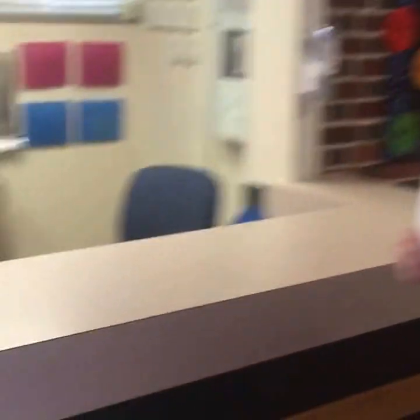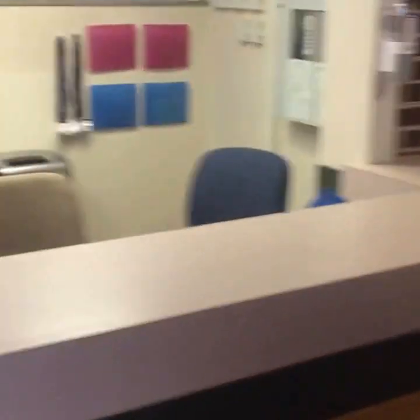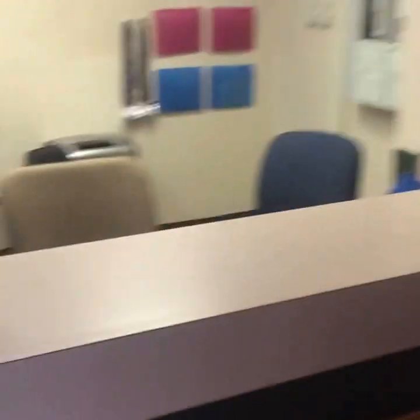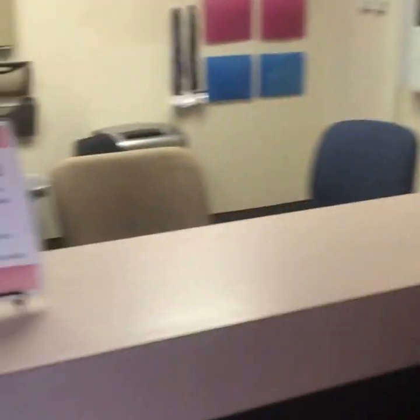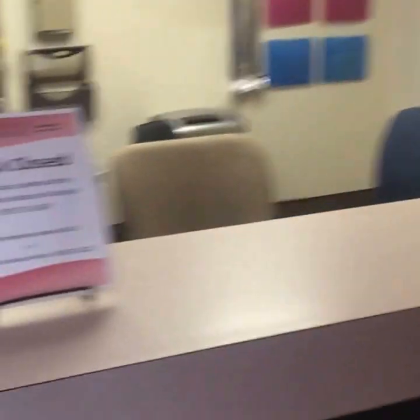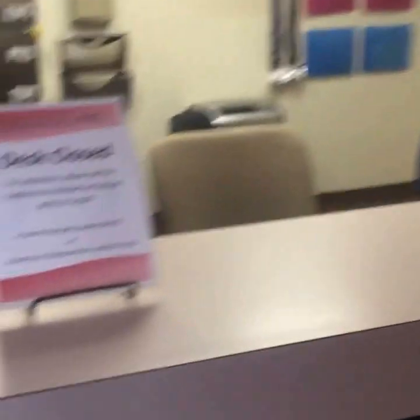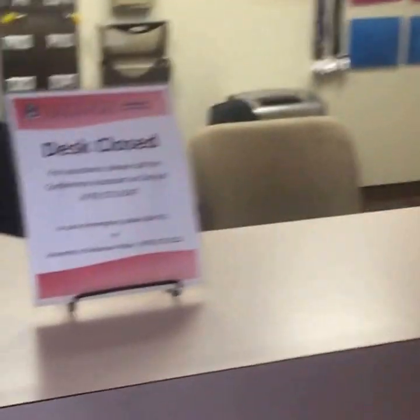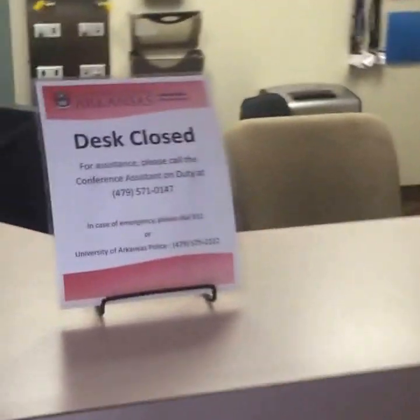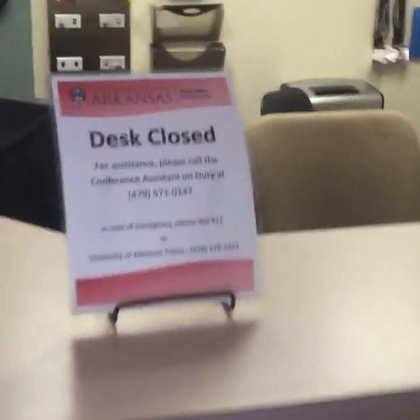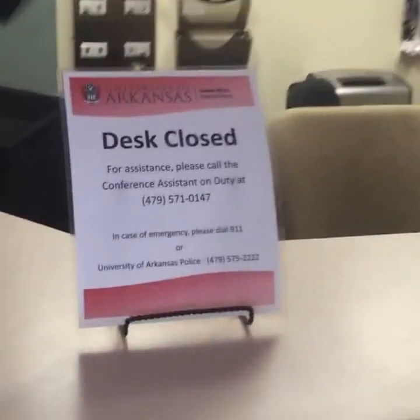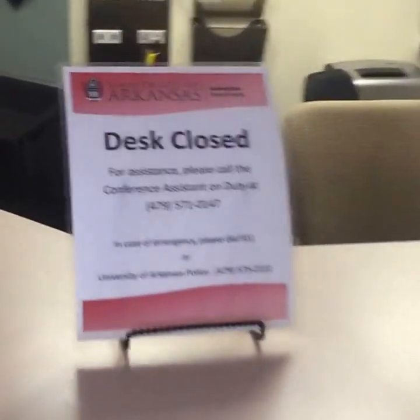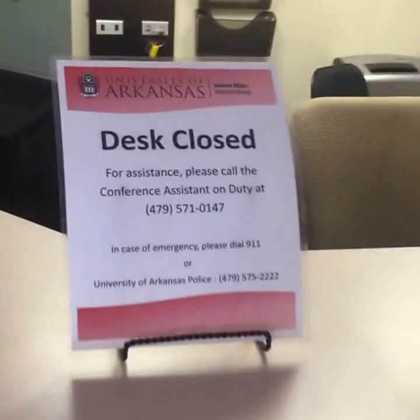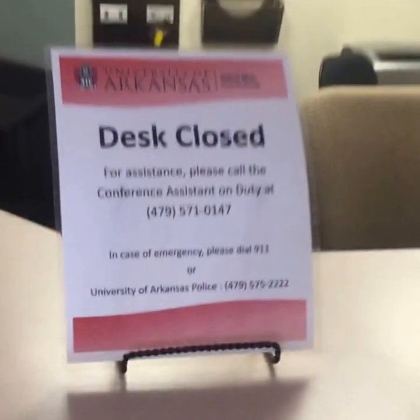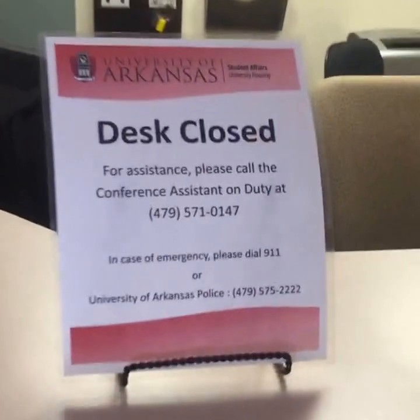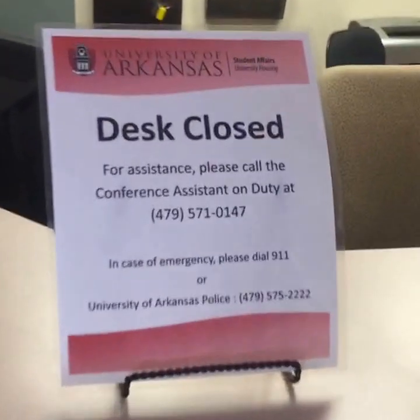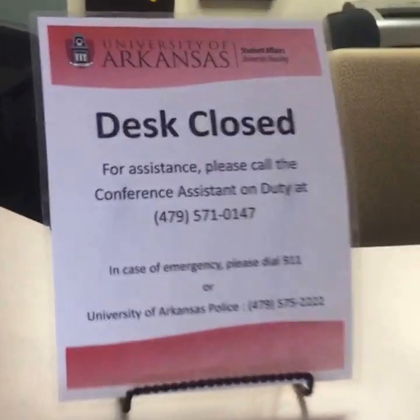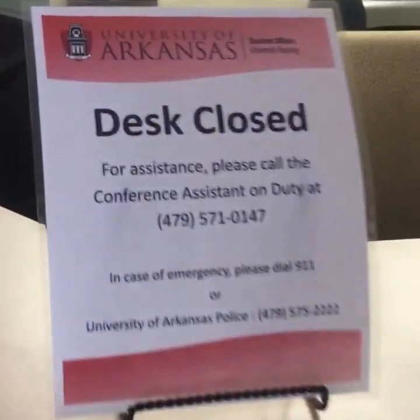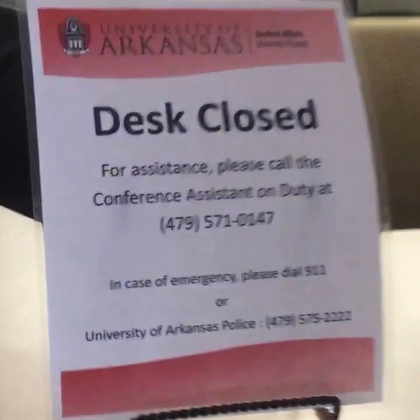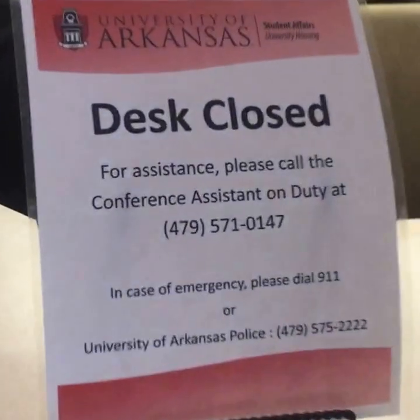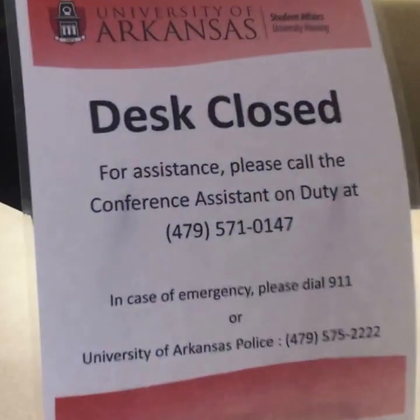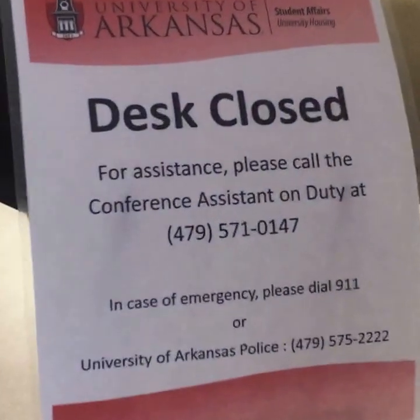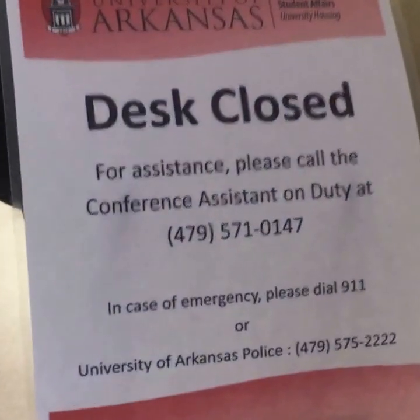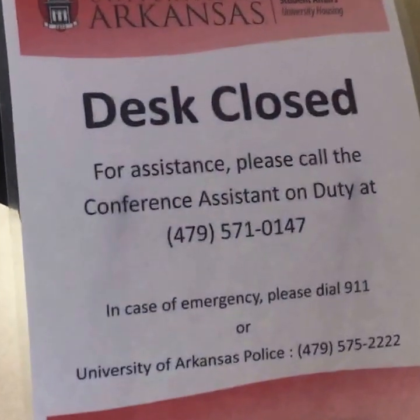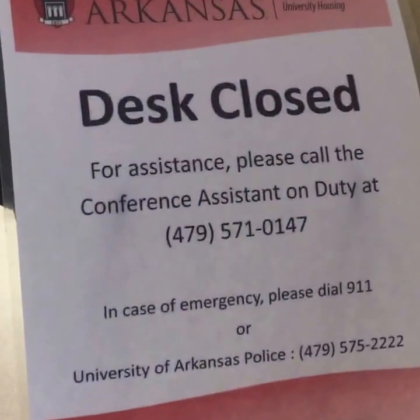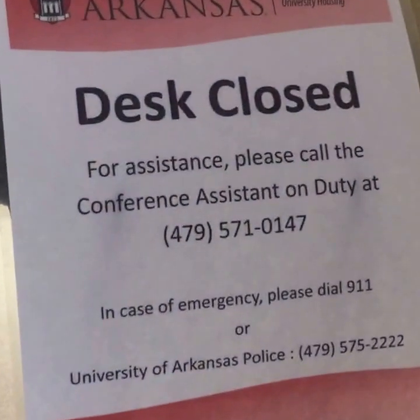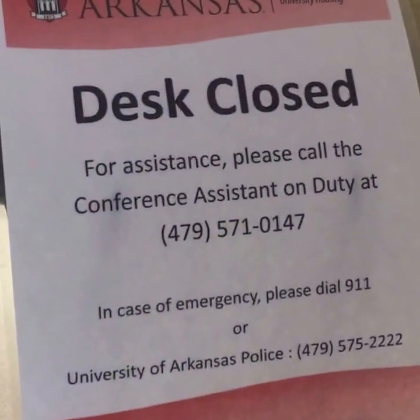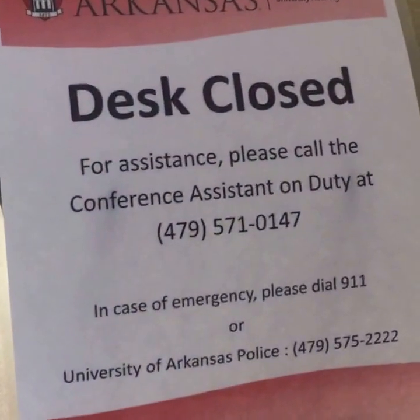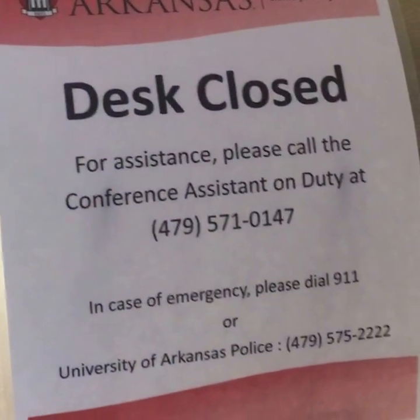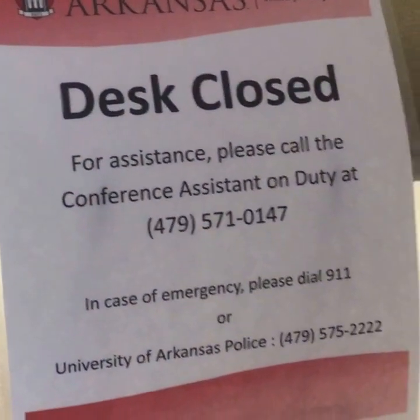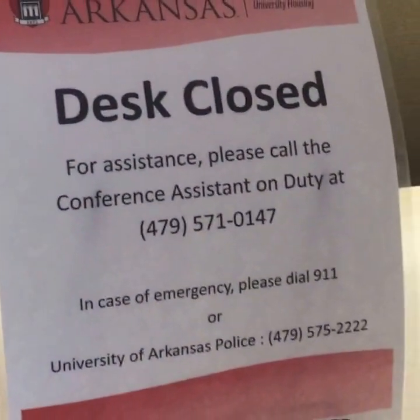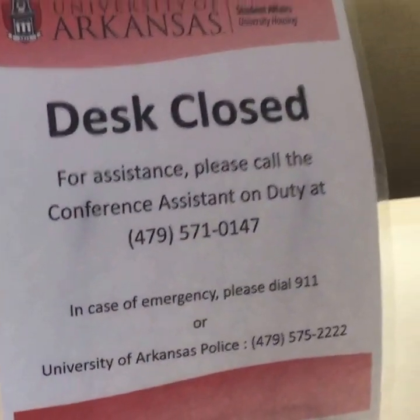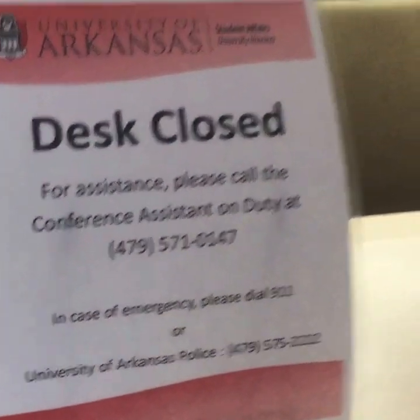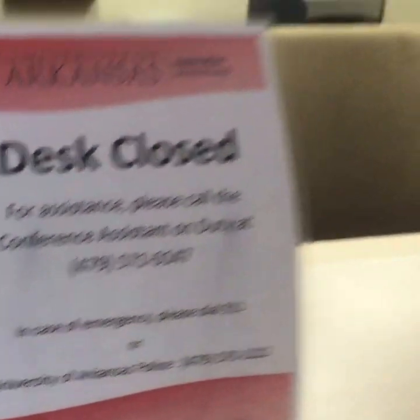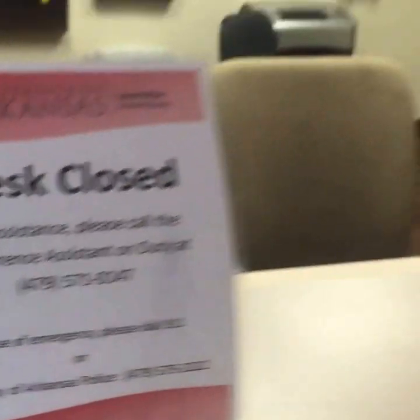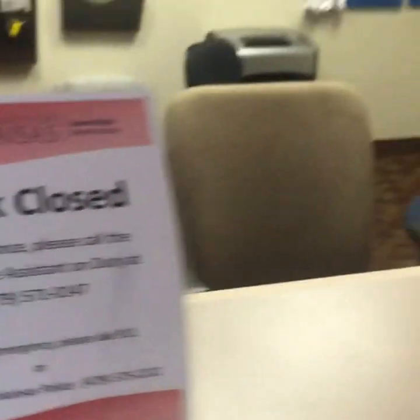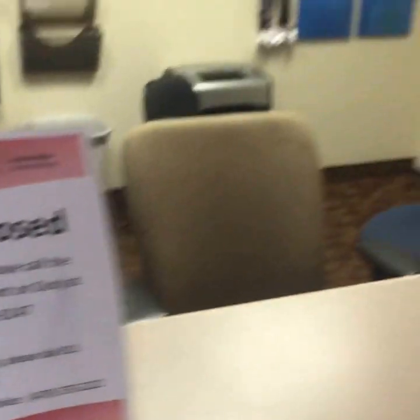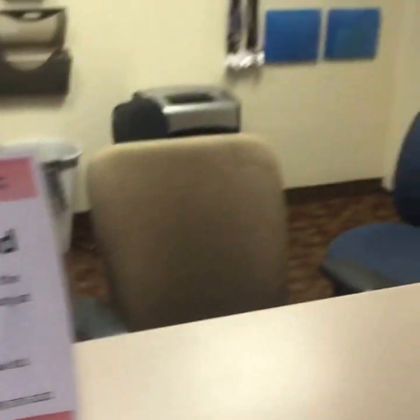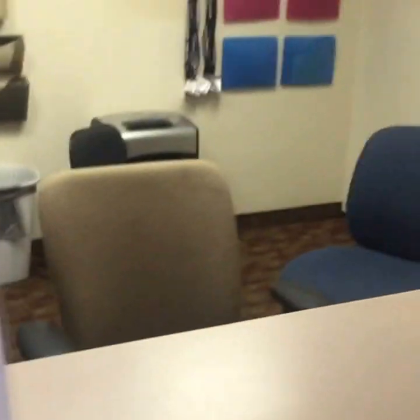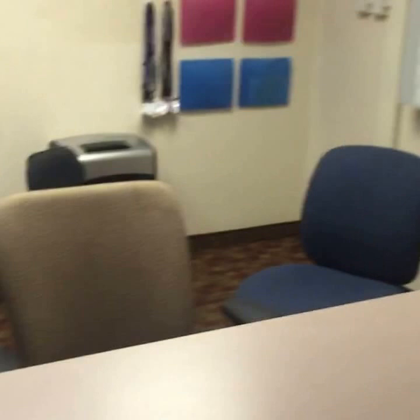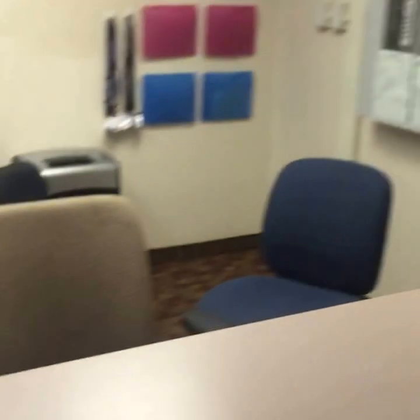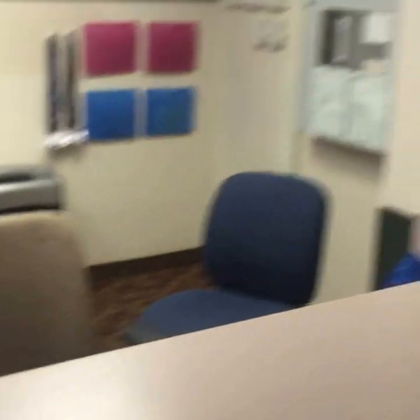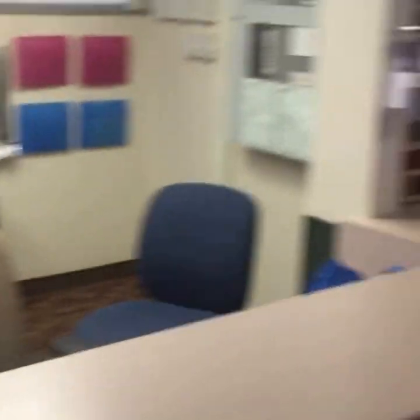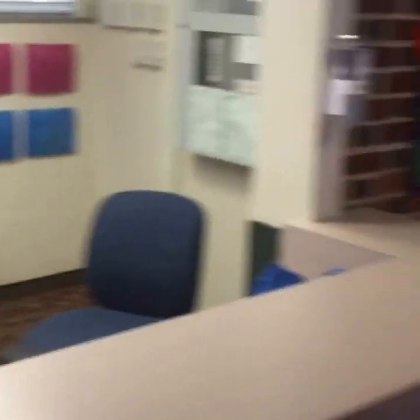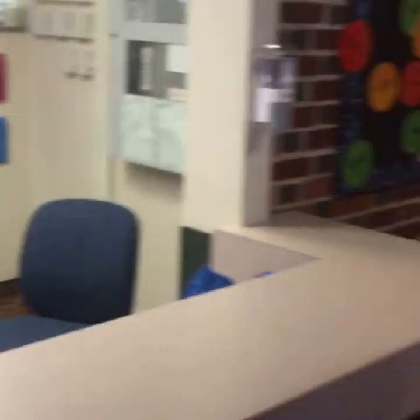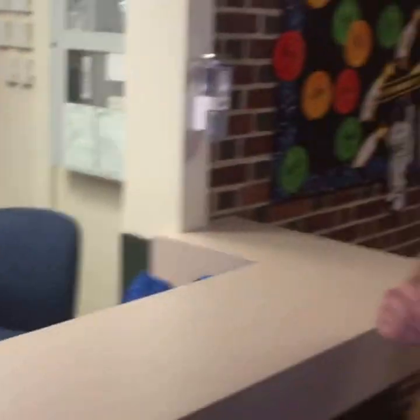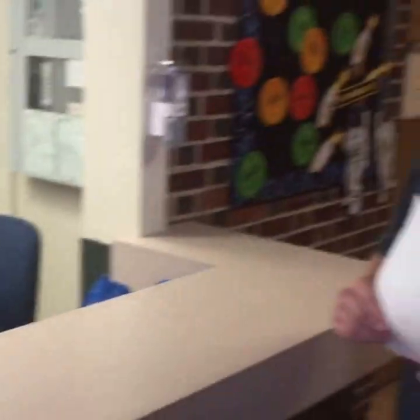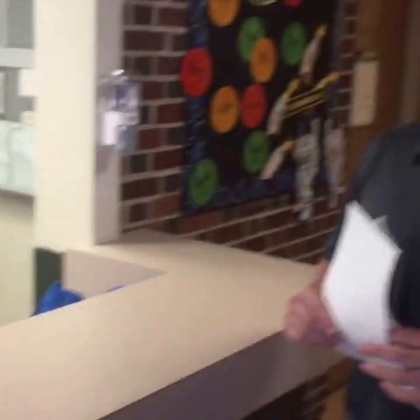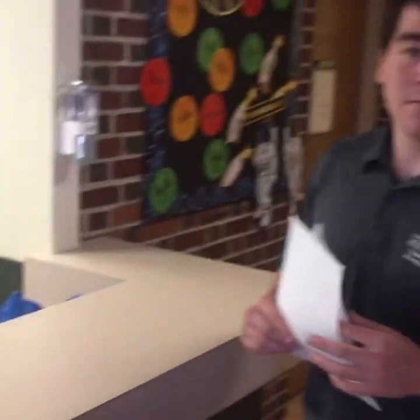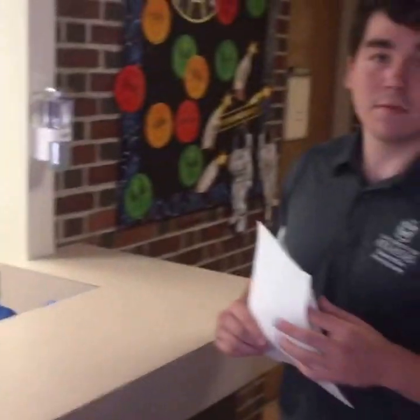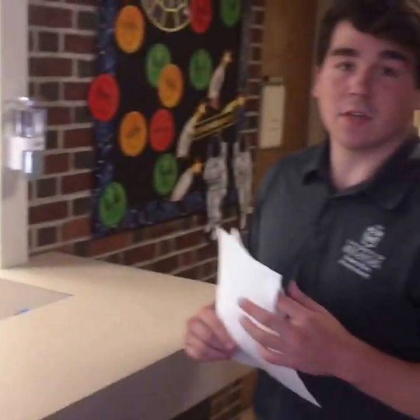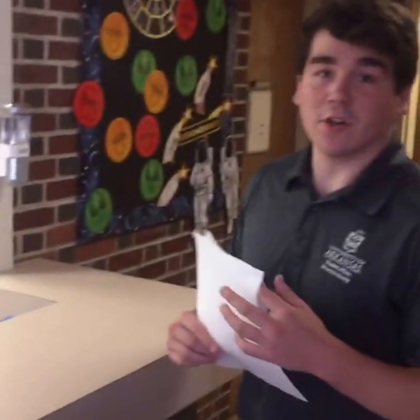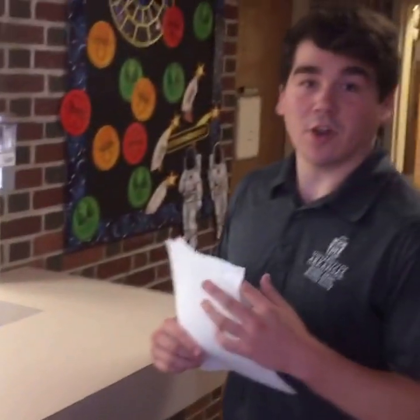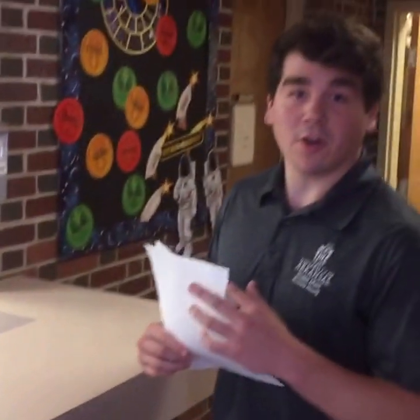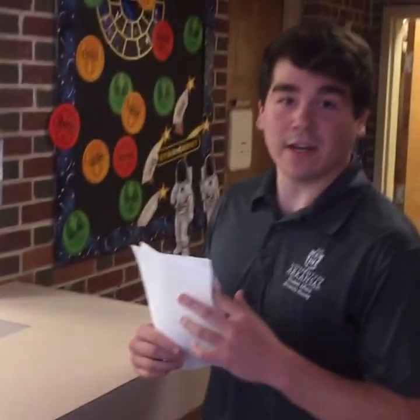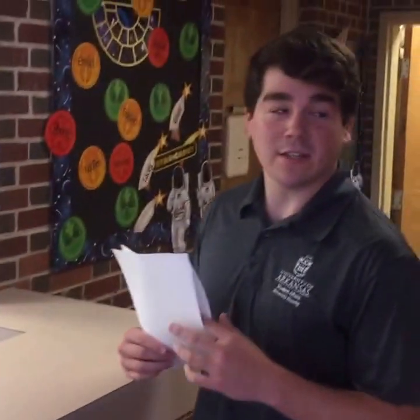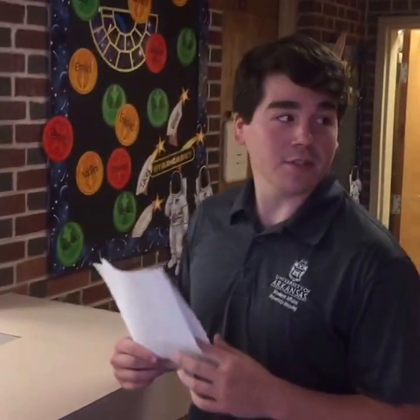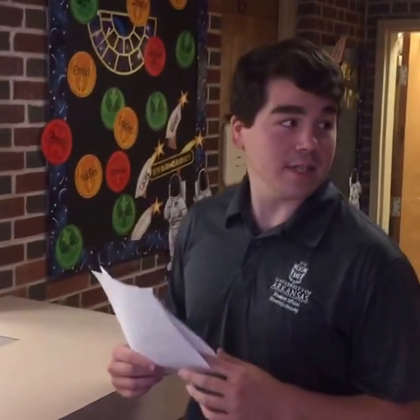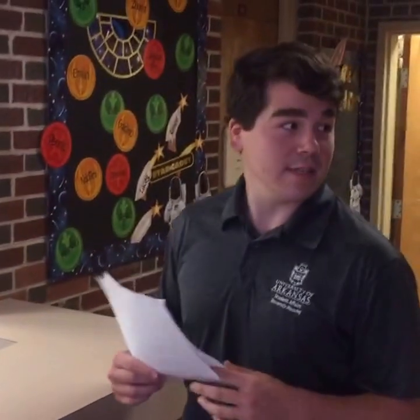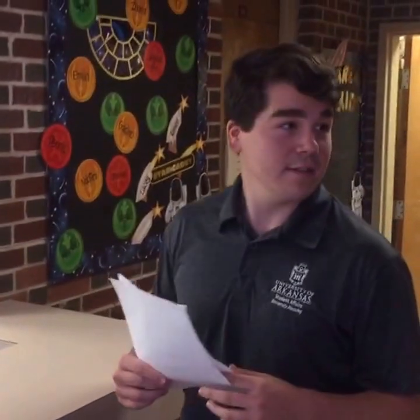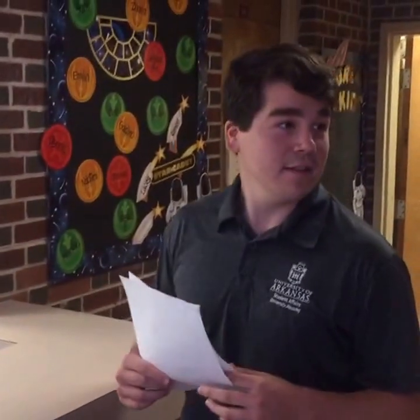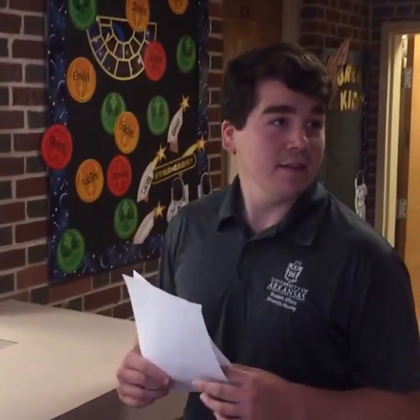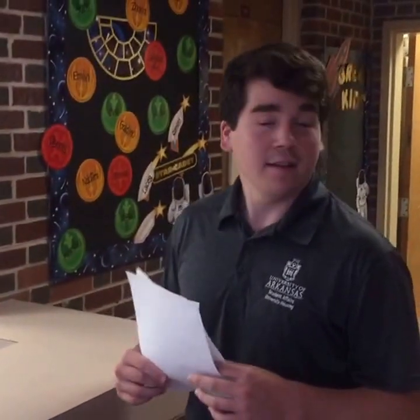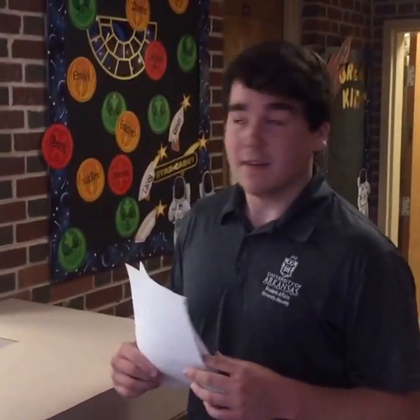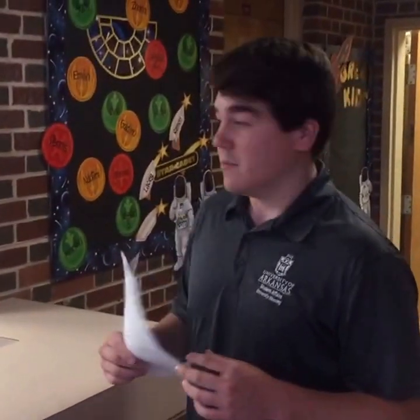And if the desk is closed, you've always got contact information to call the RA on duty.